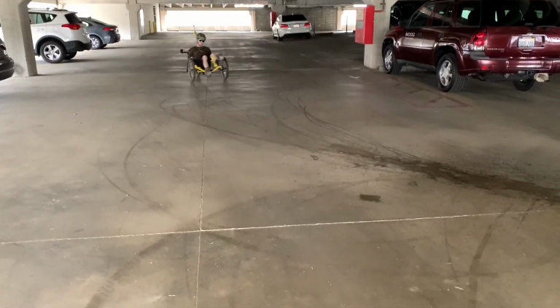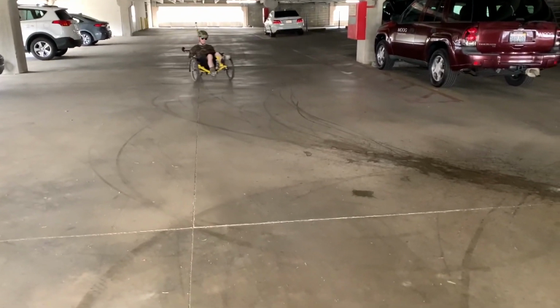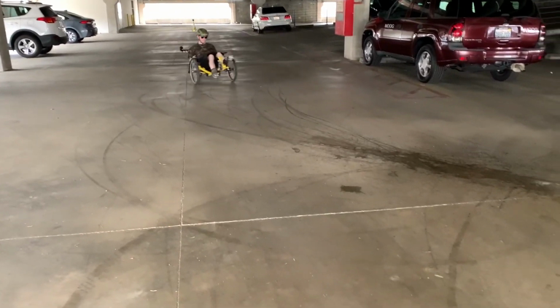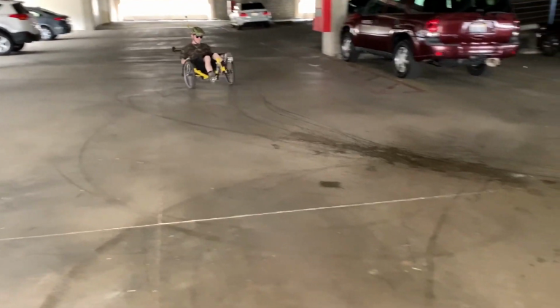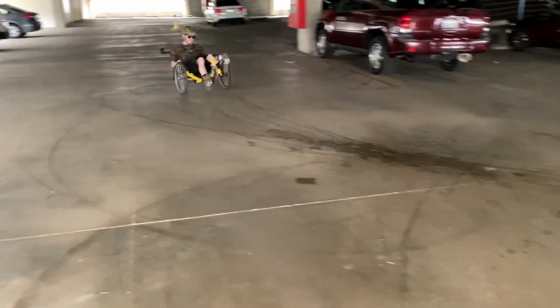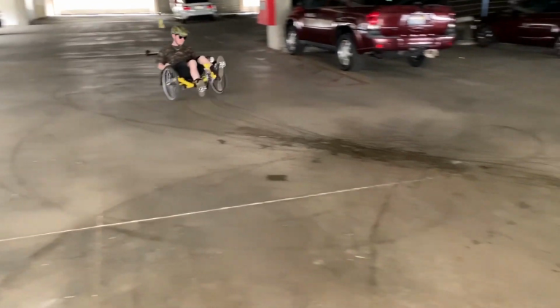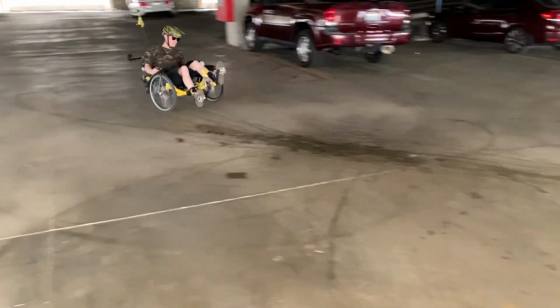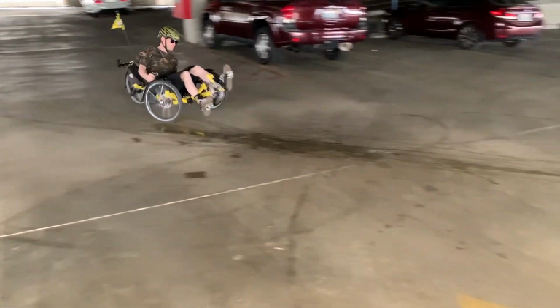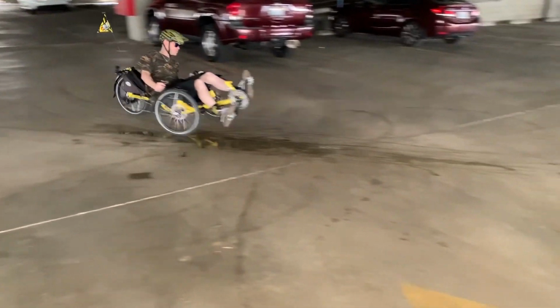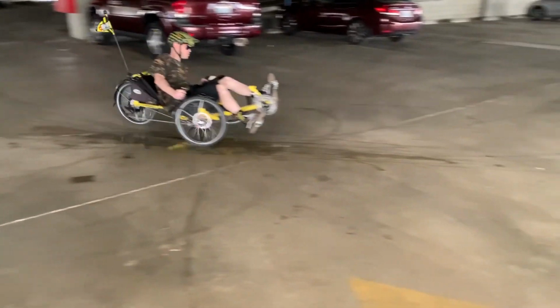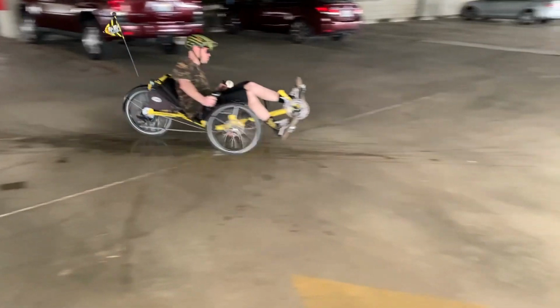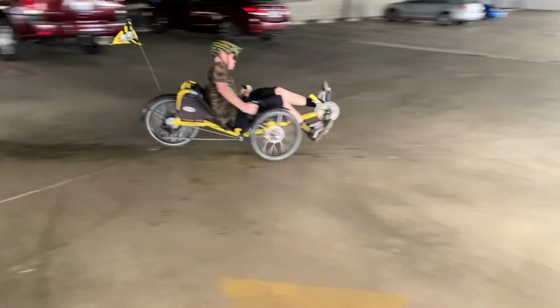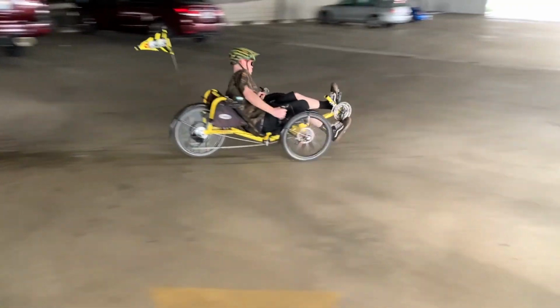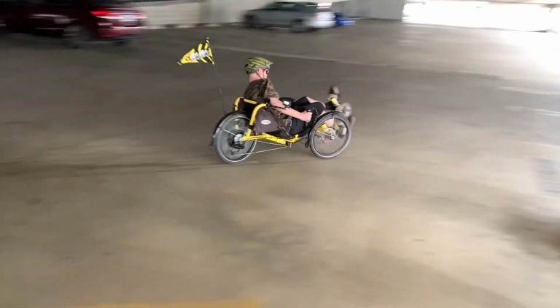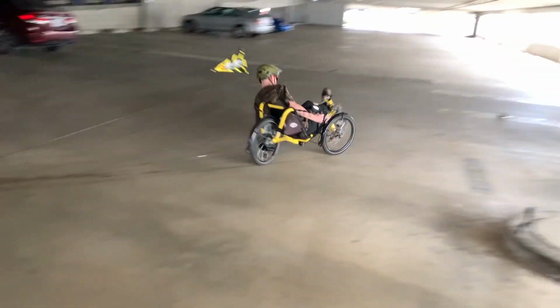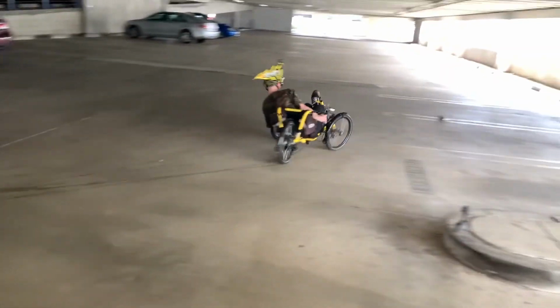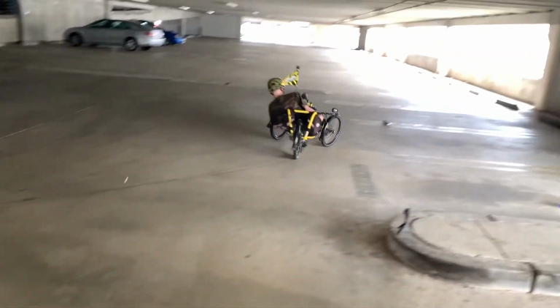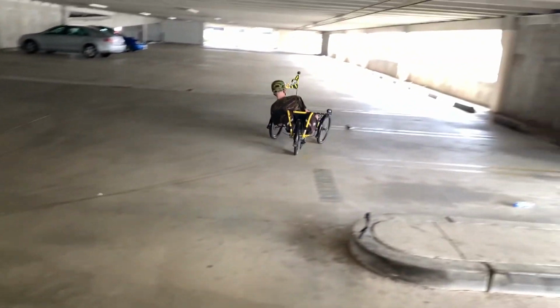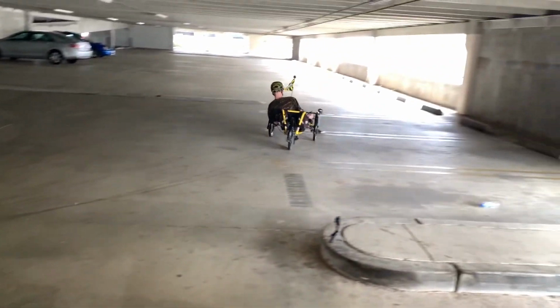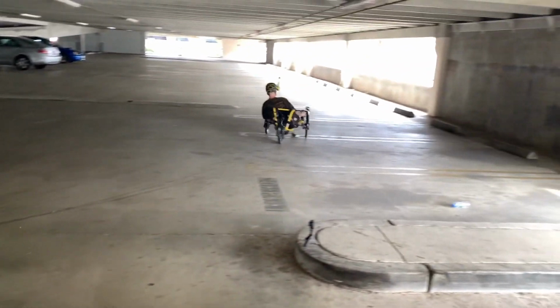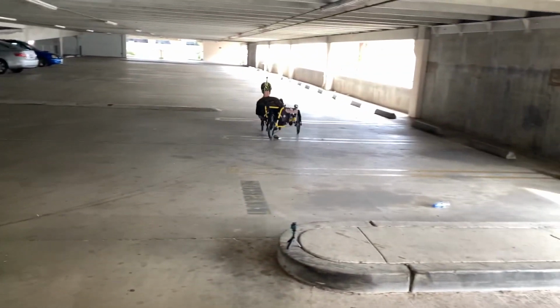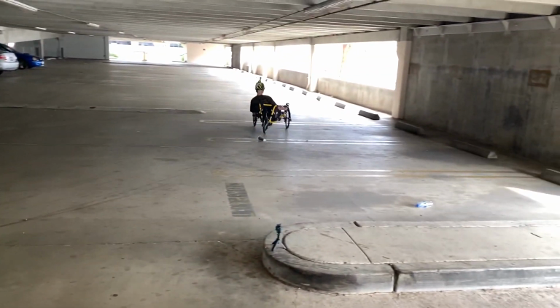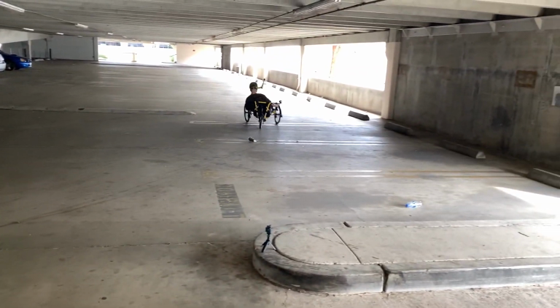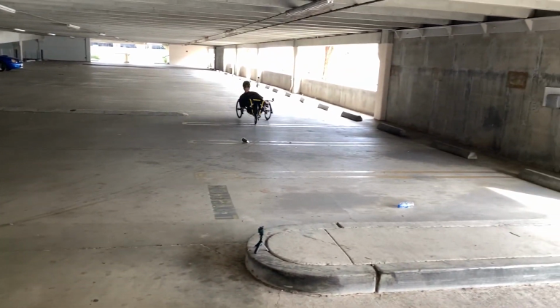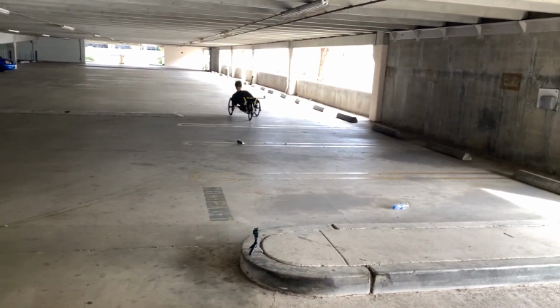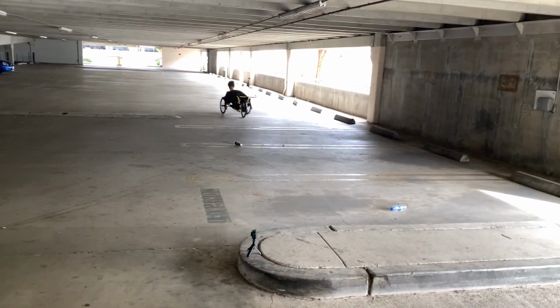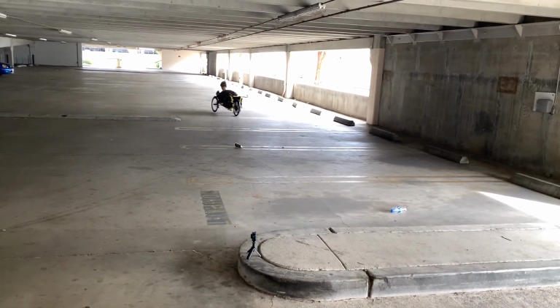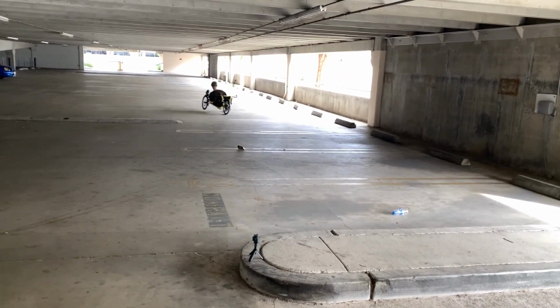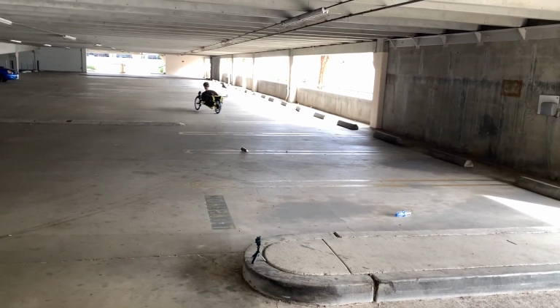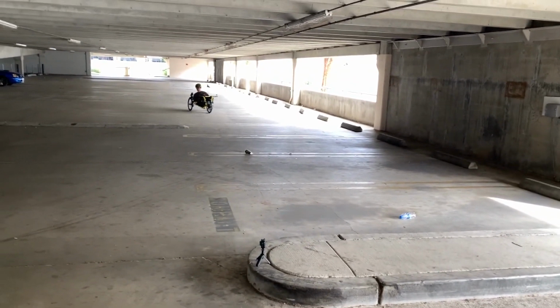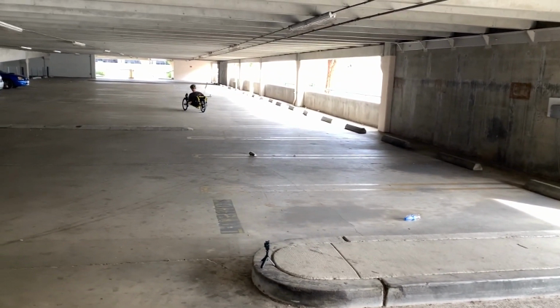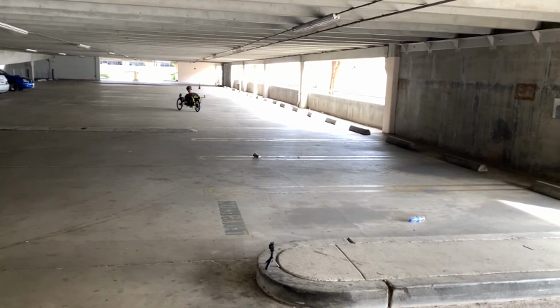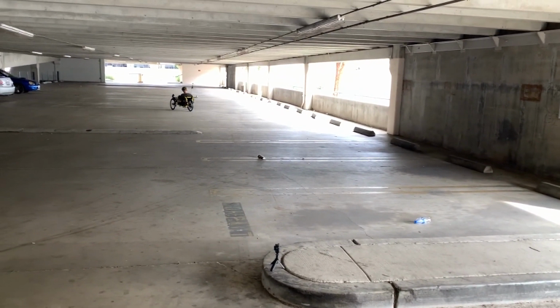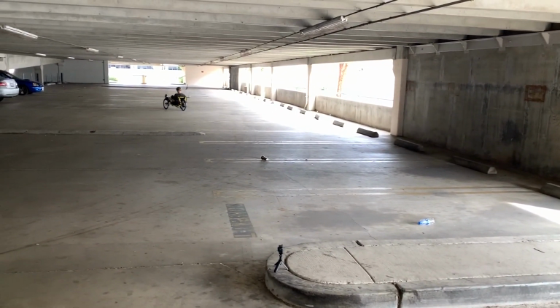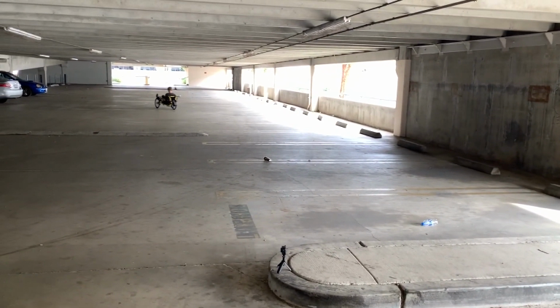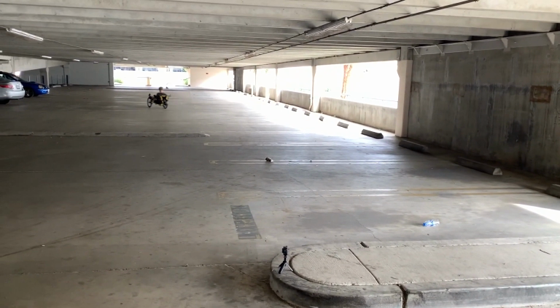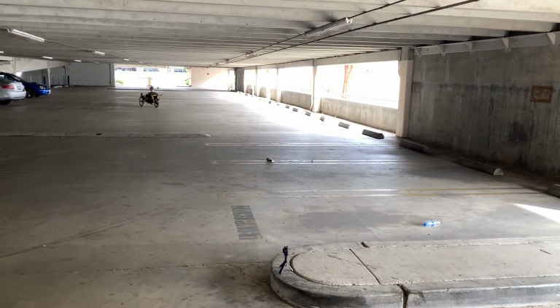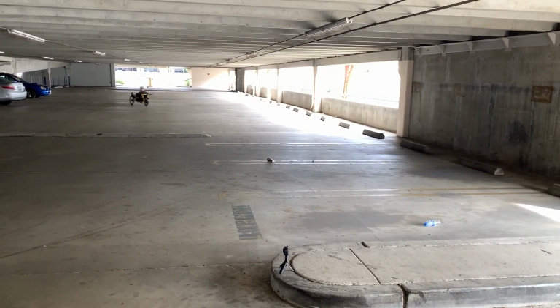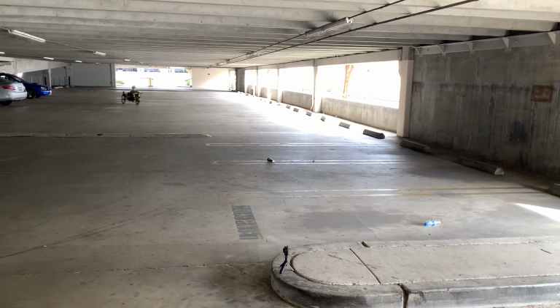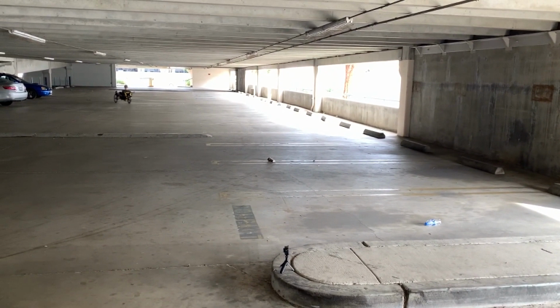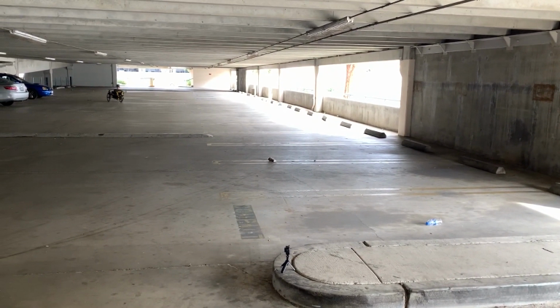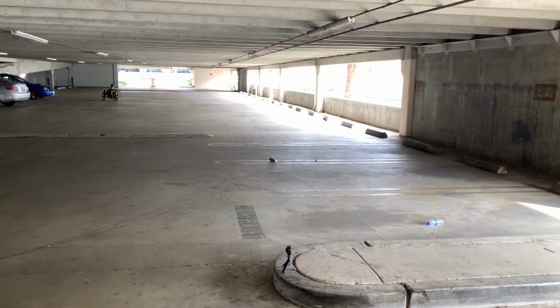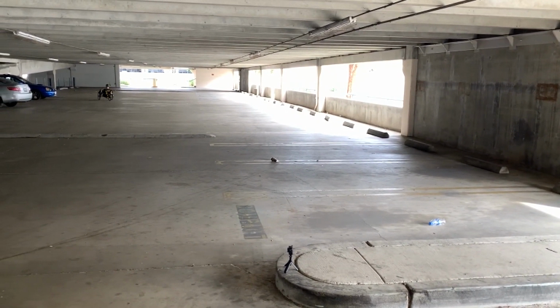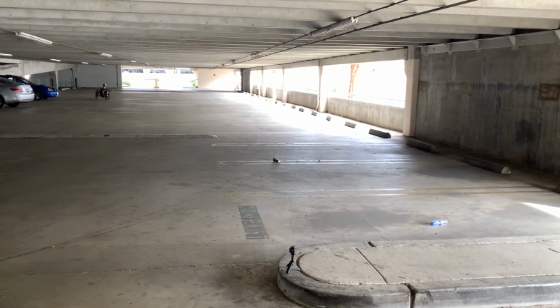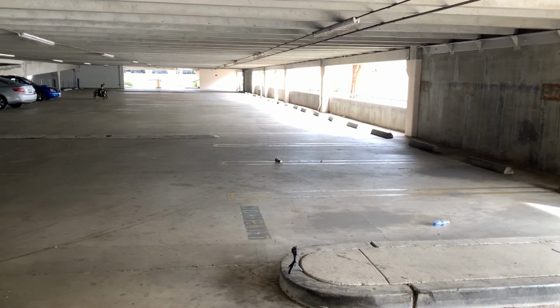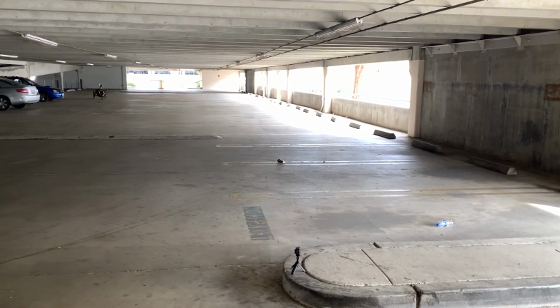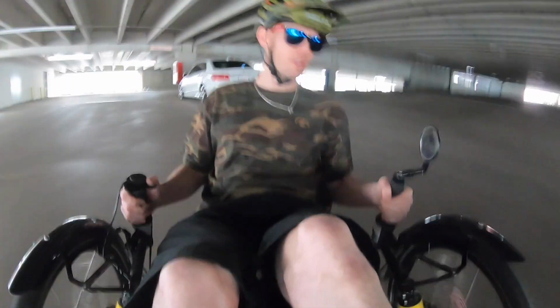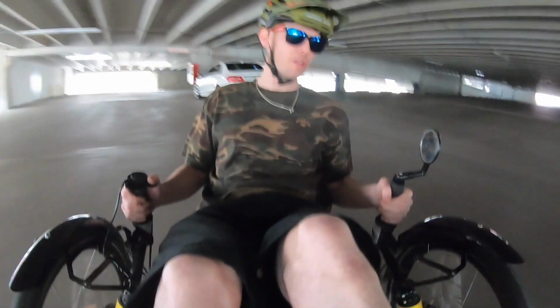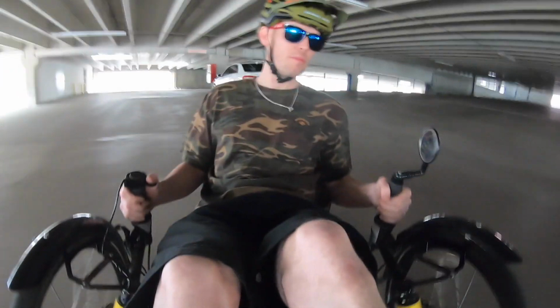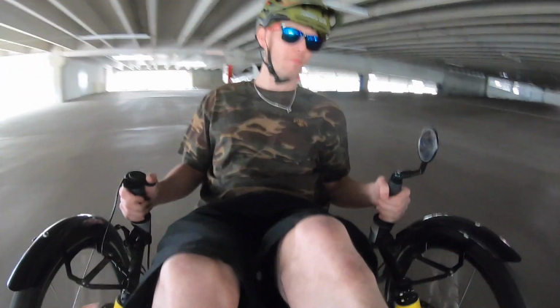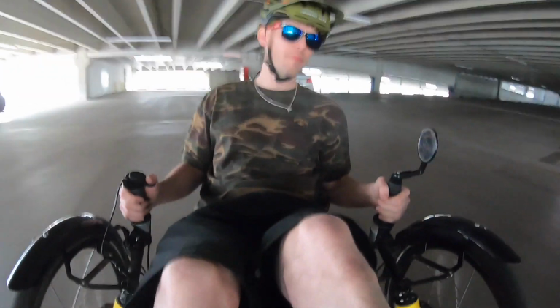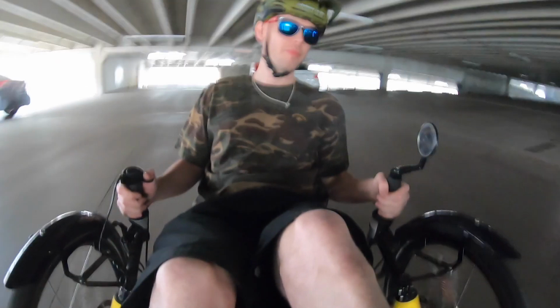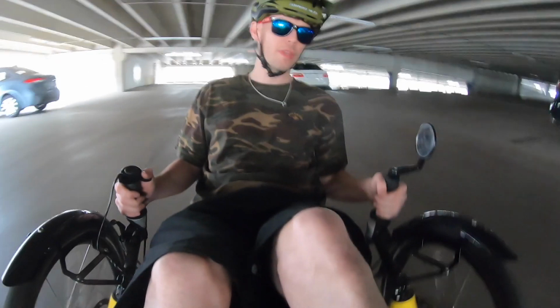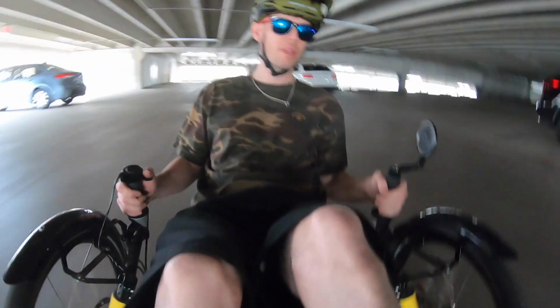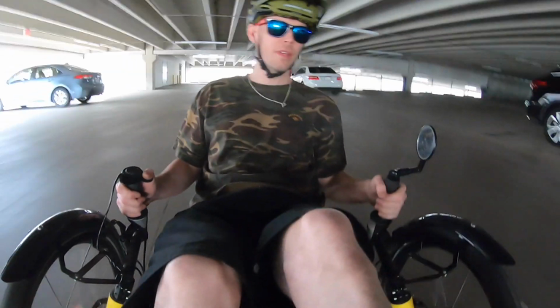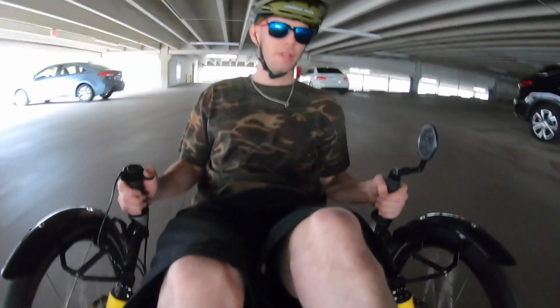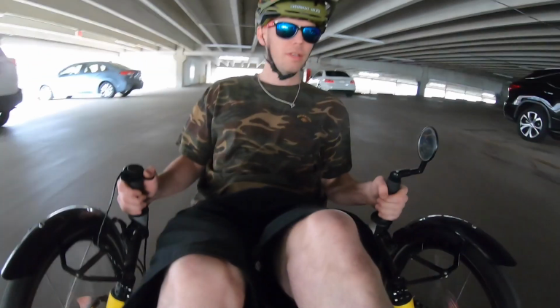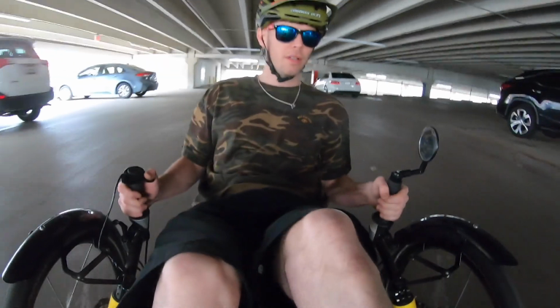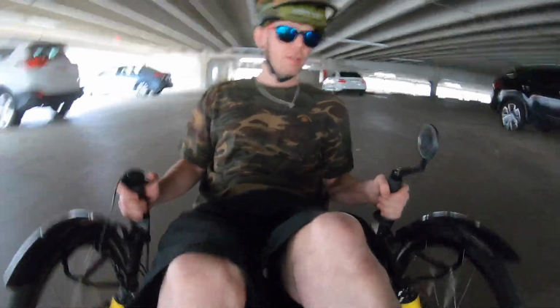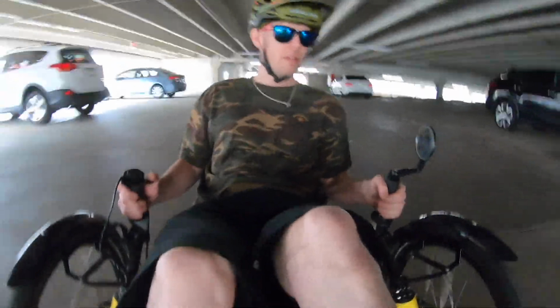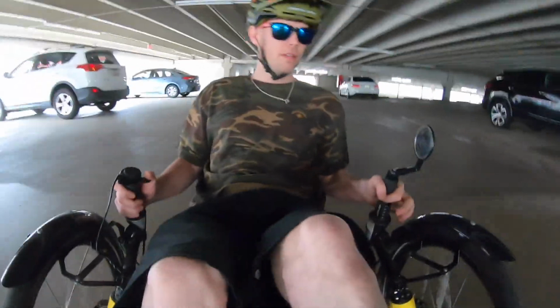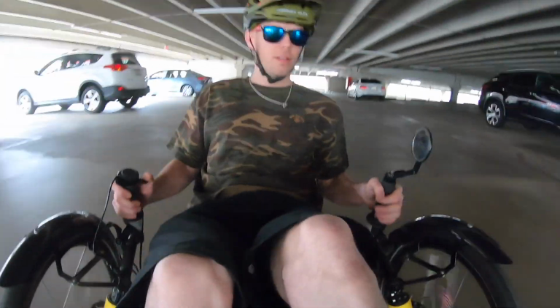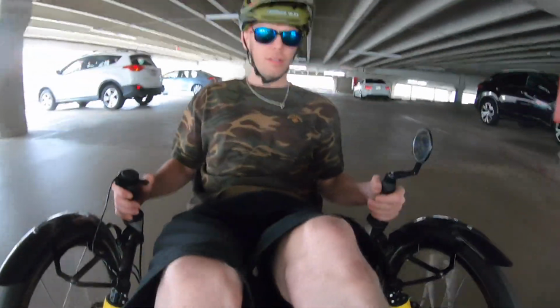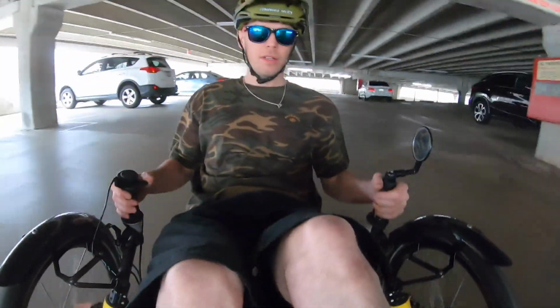Another really fun bike we built with the Black Lightning motor is this custom trike, where we paired it to a big 50 amp controller to see how much torque we could produce.